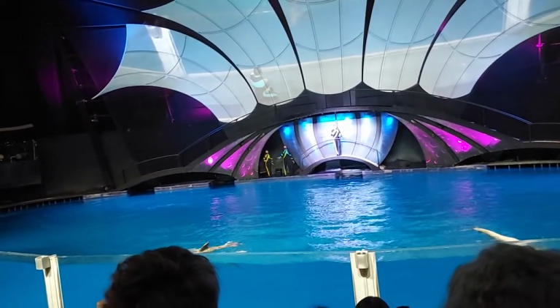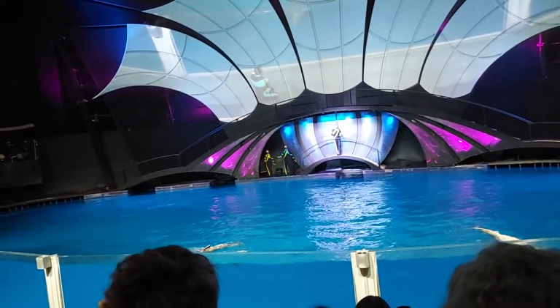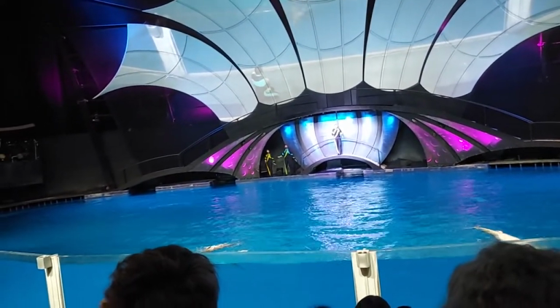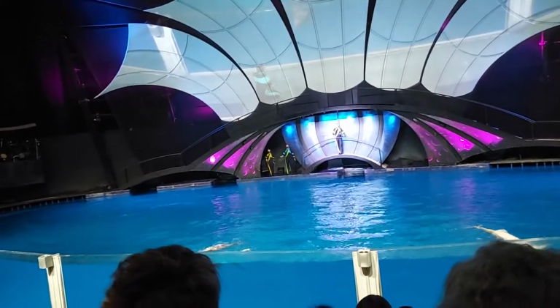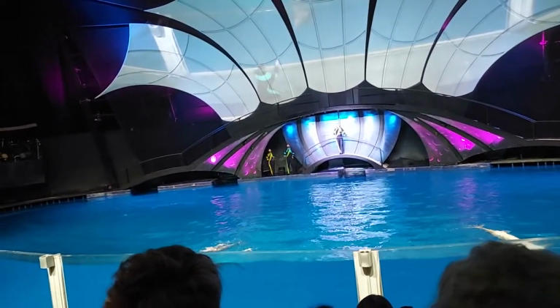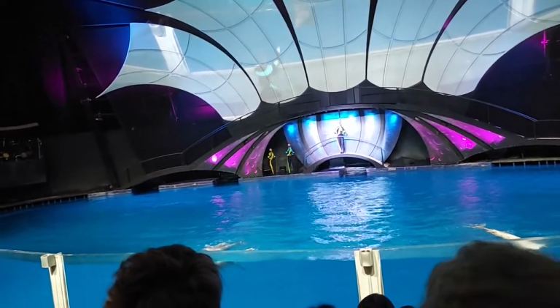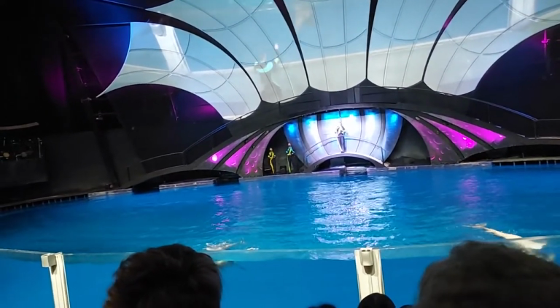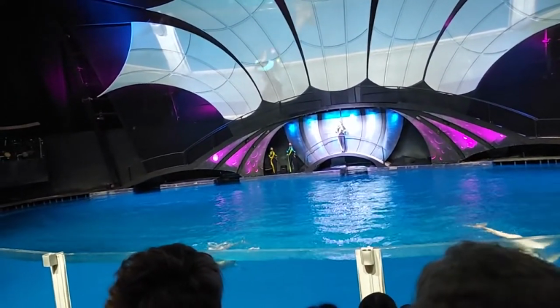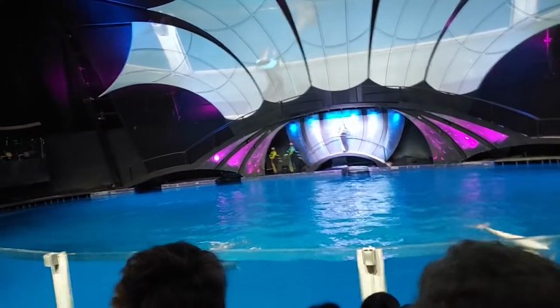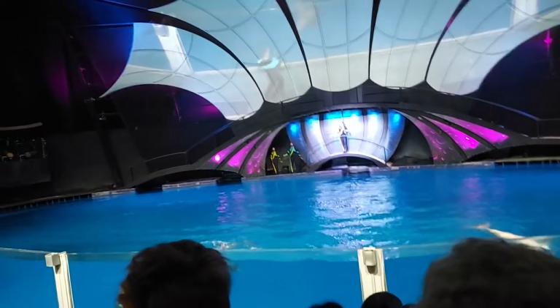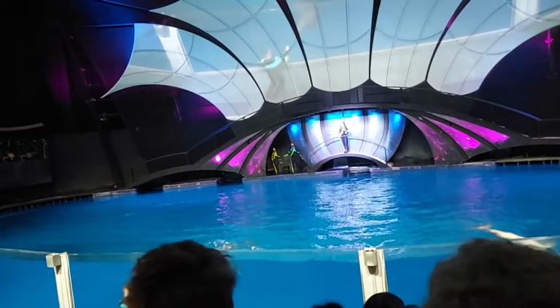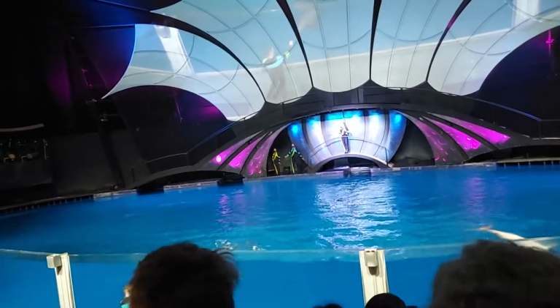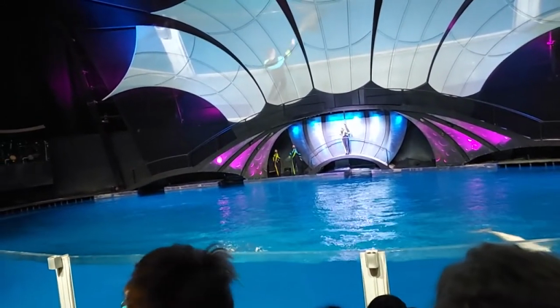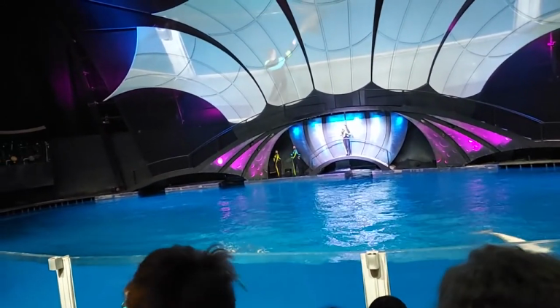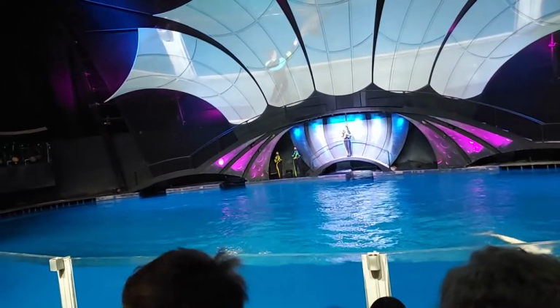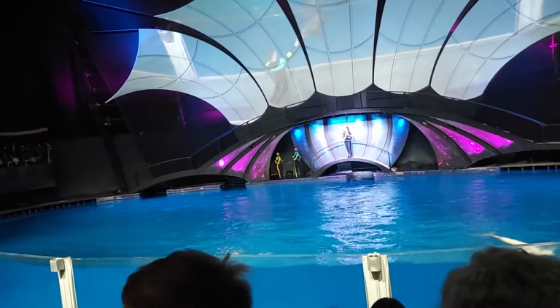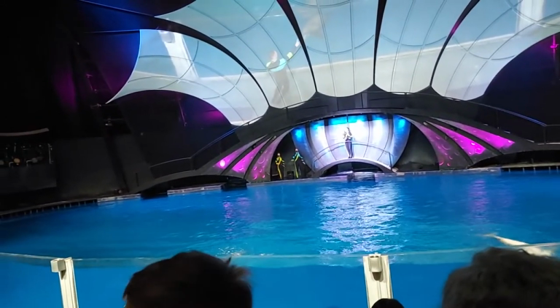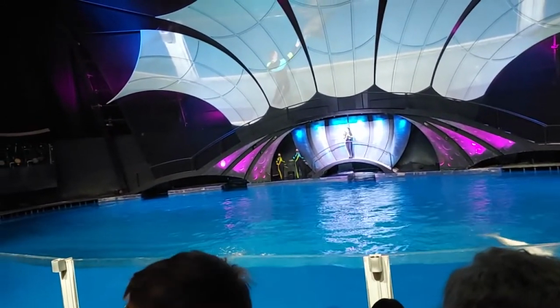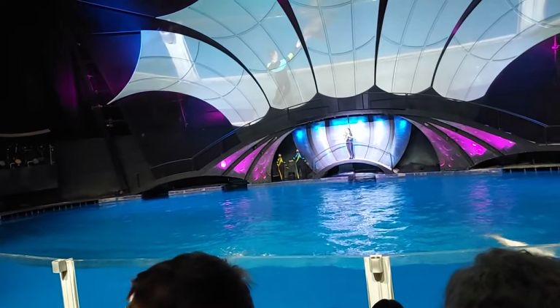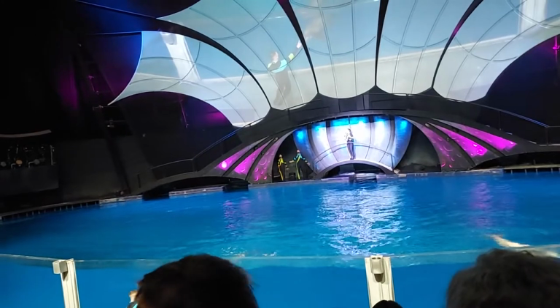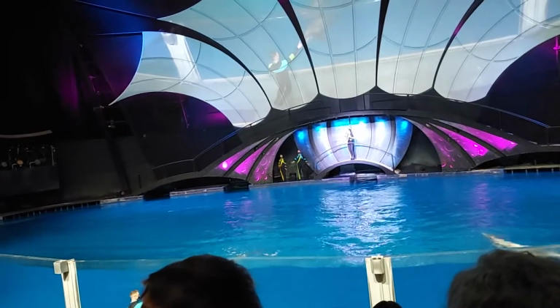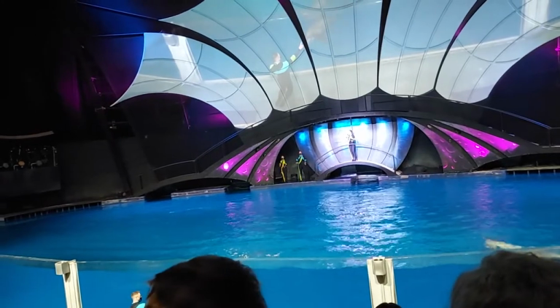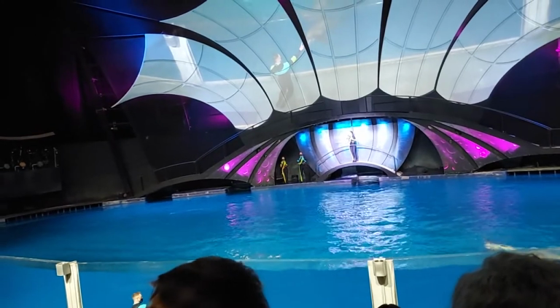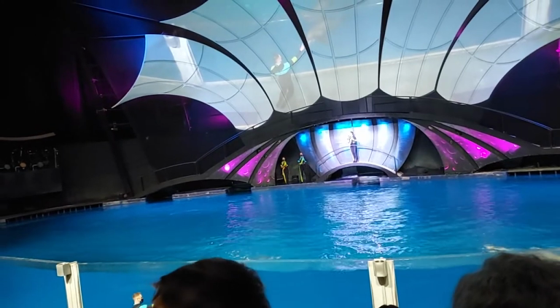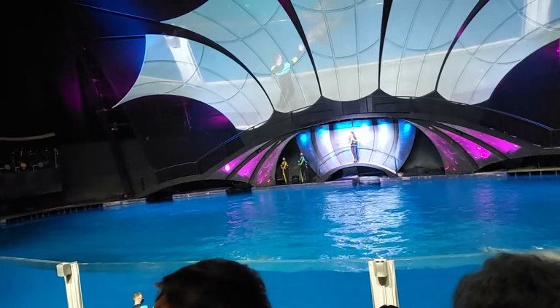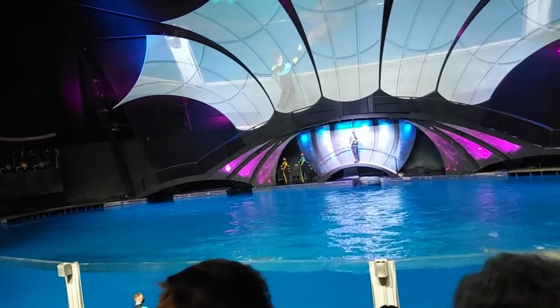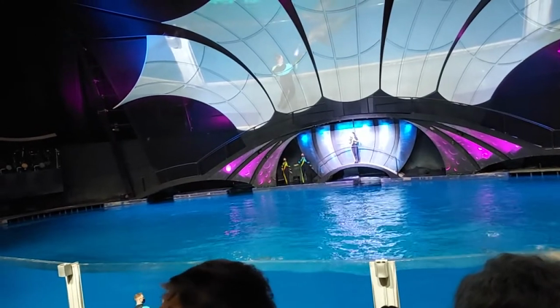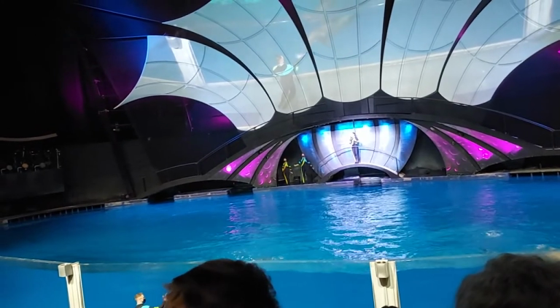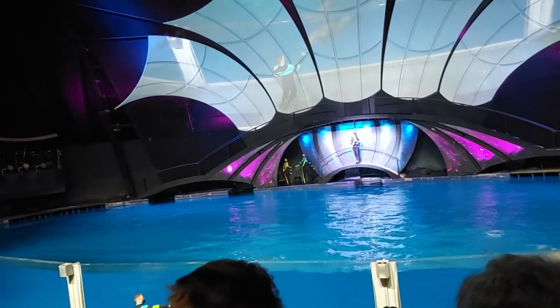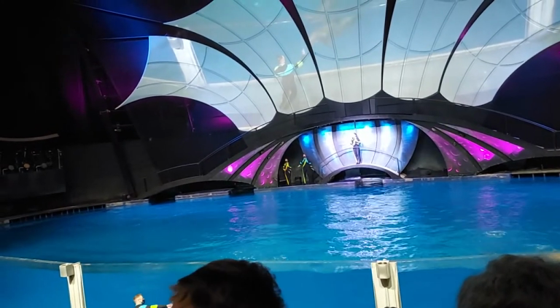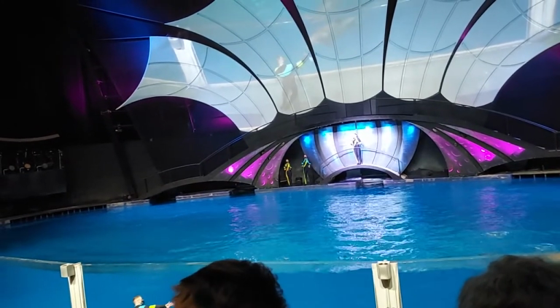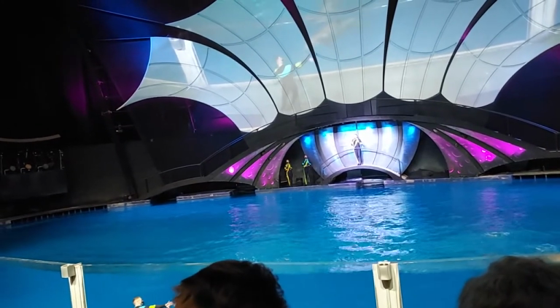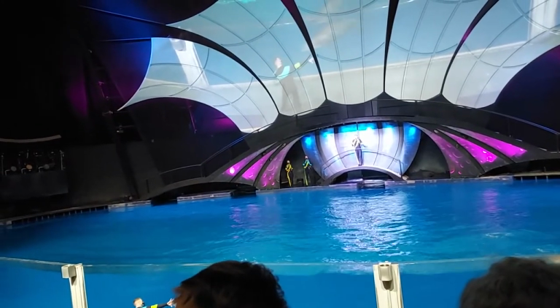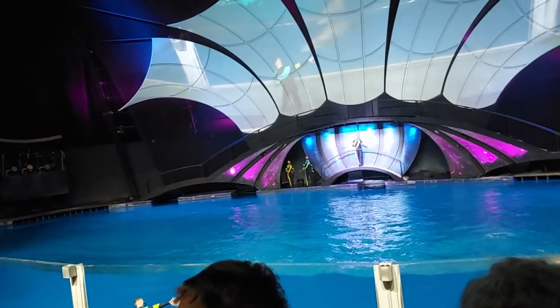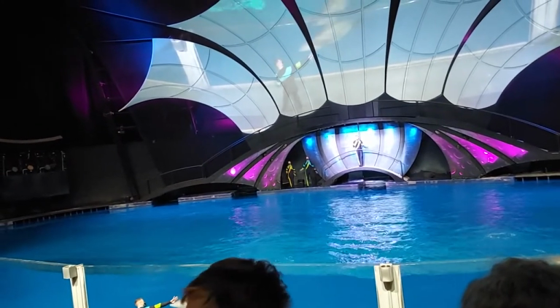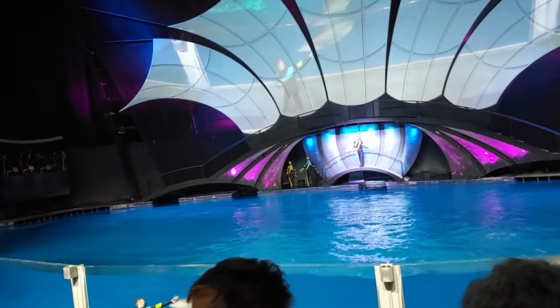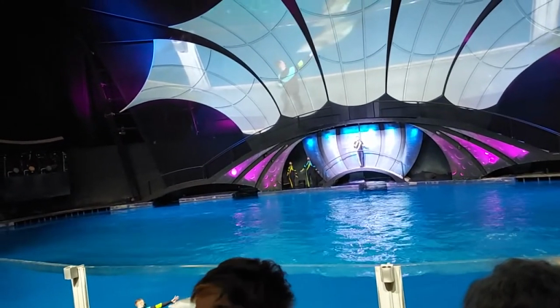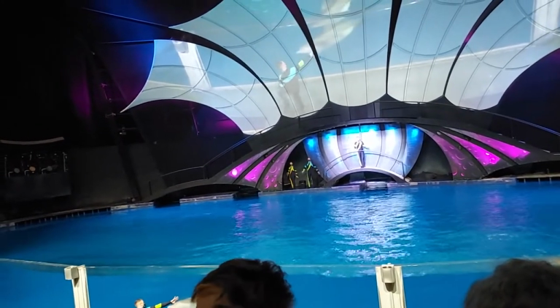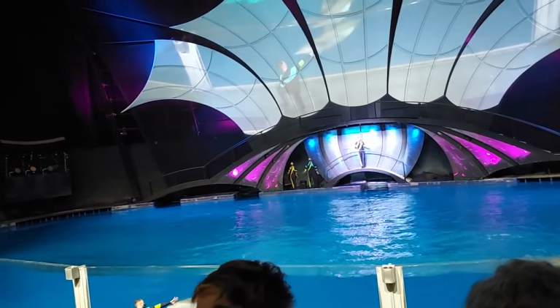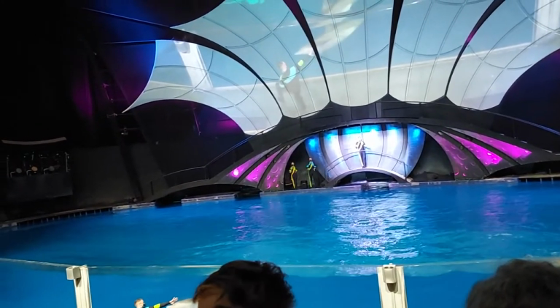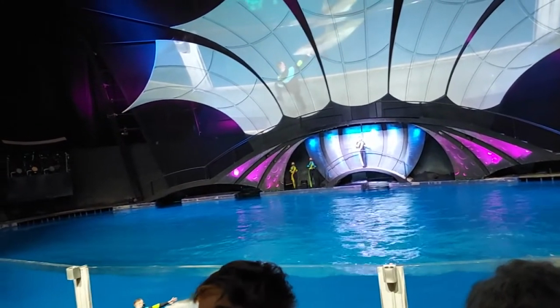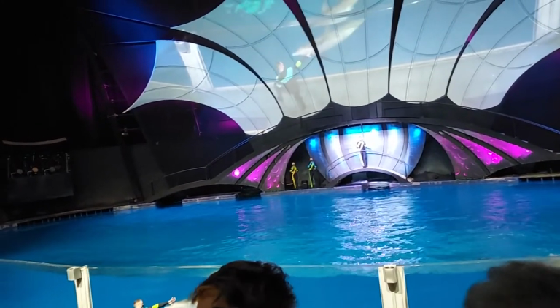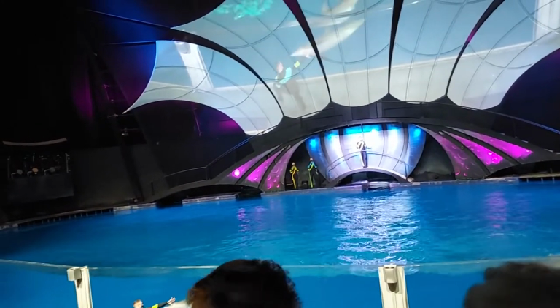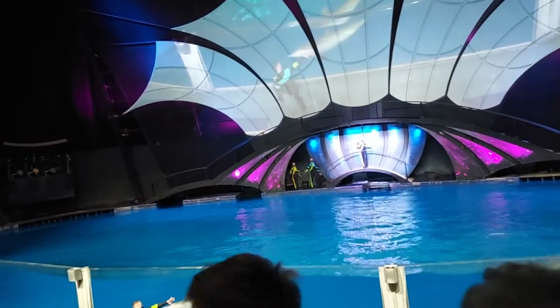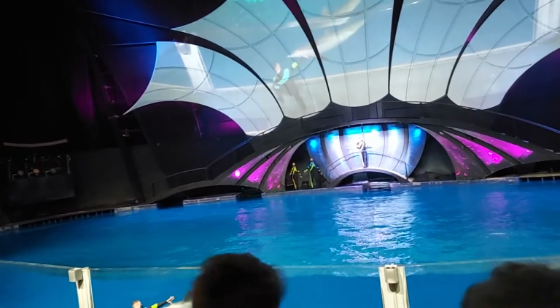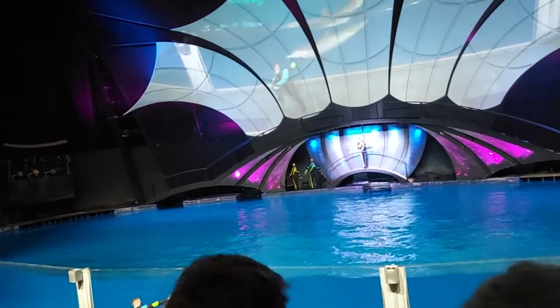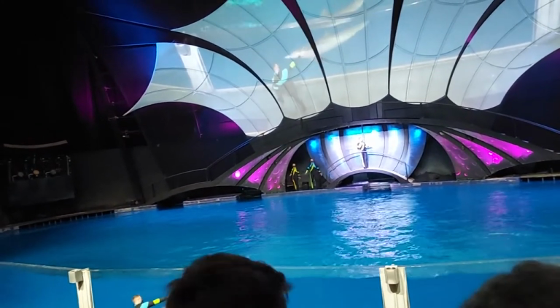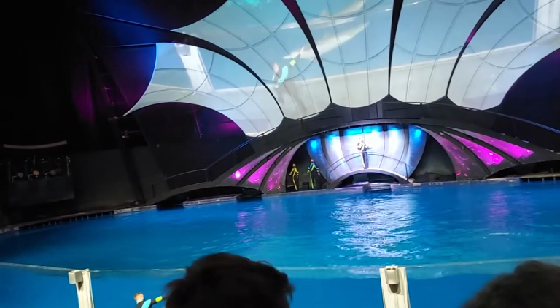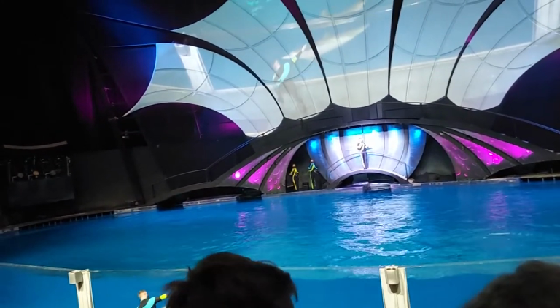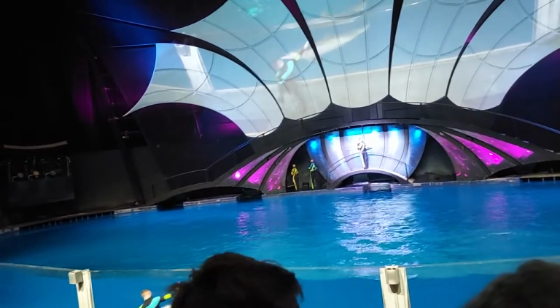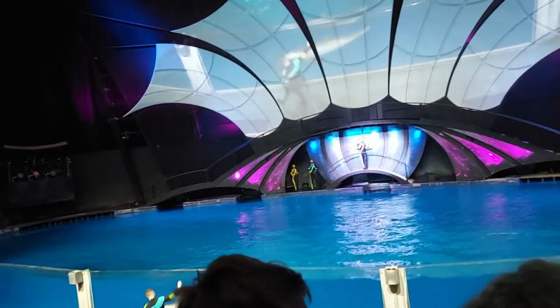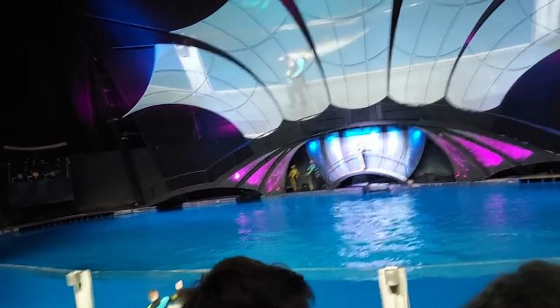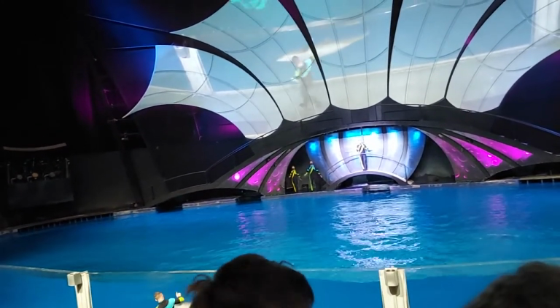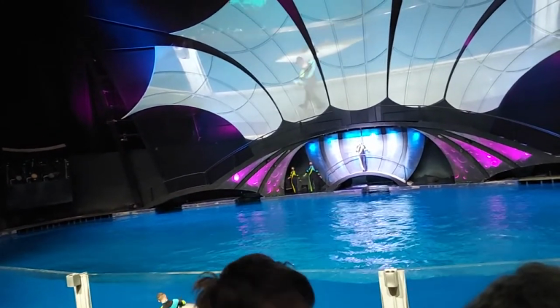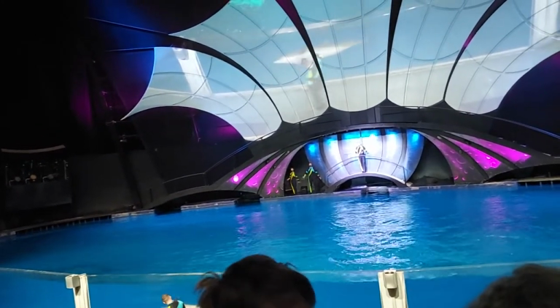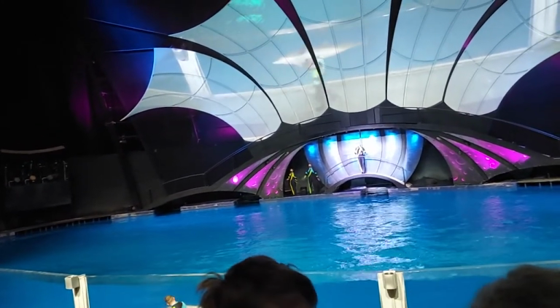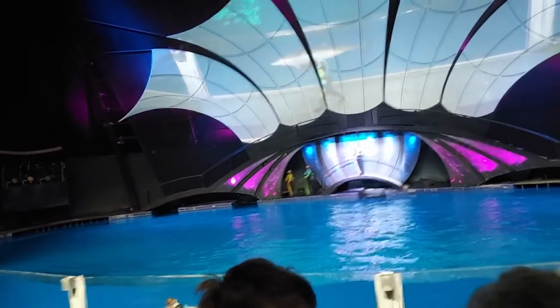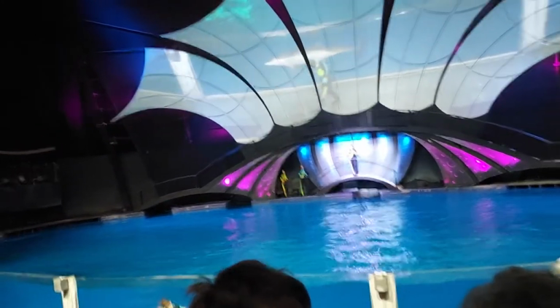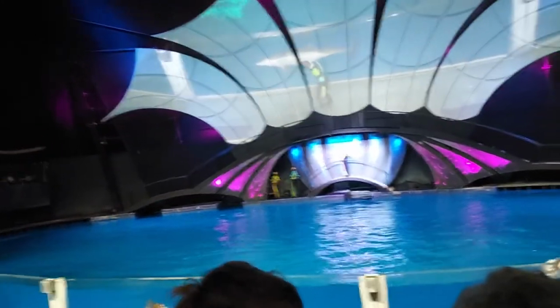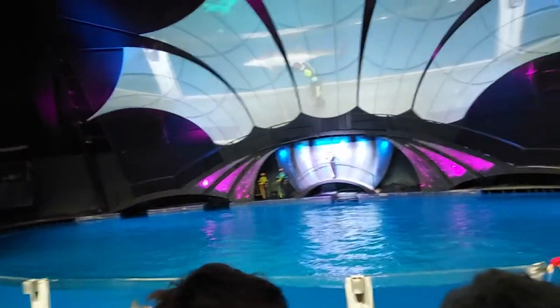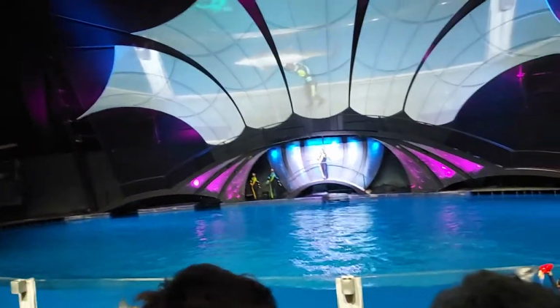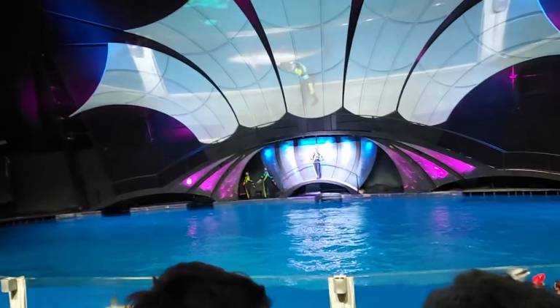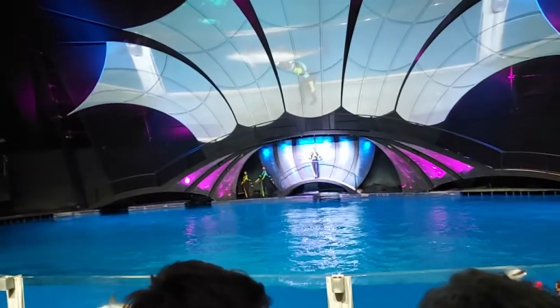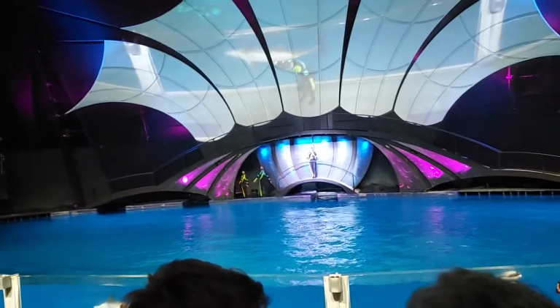Mammals also give live birth, and they nurse their young. And as a matter of fact, if you look on a dolphin's stomach, you'll notice a belly button right in the middle.